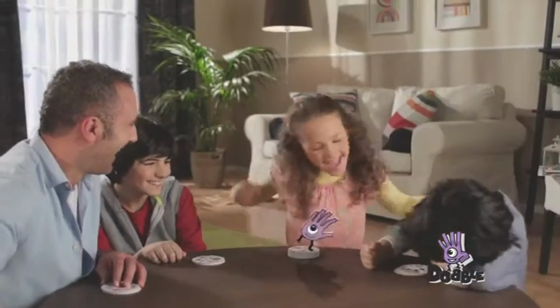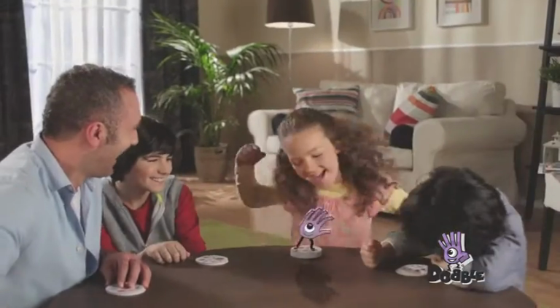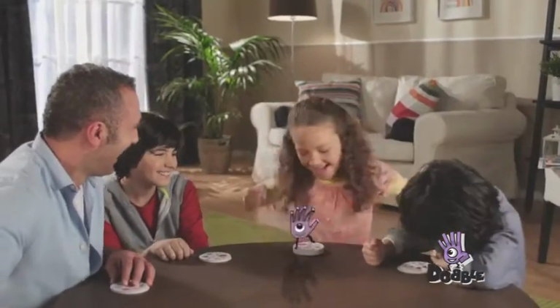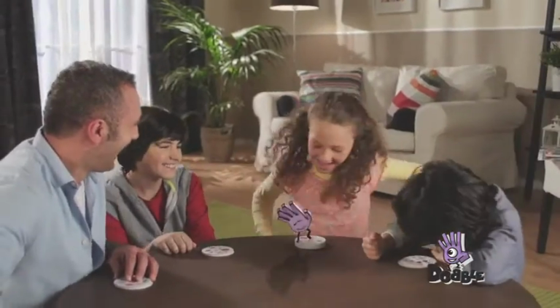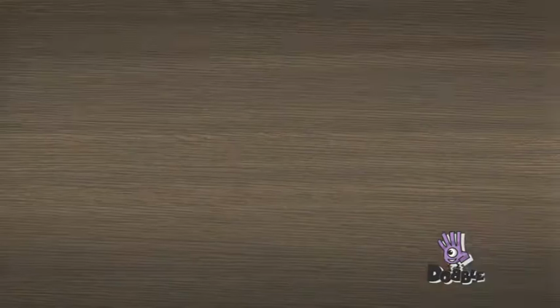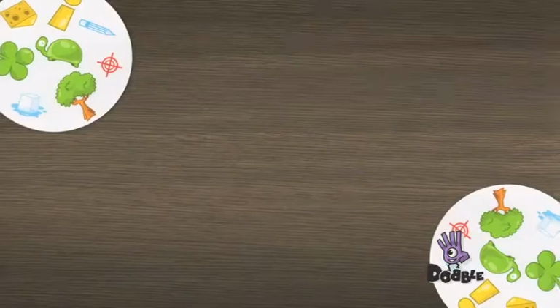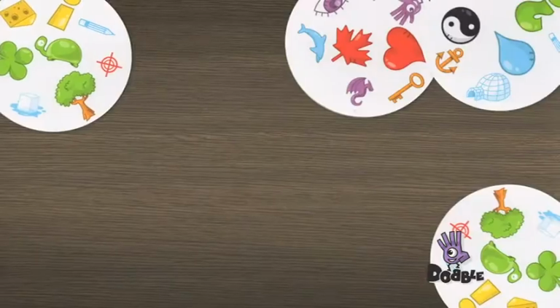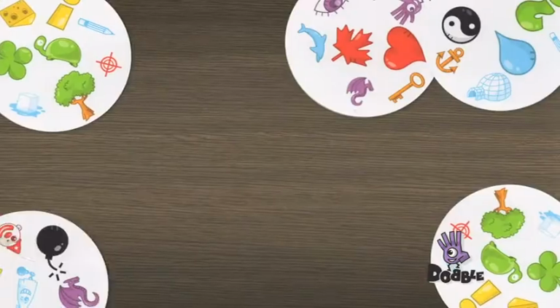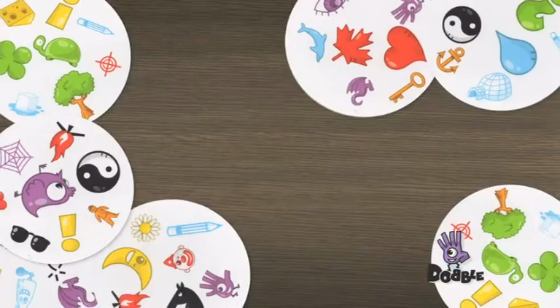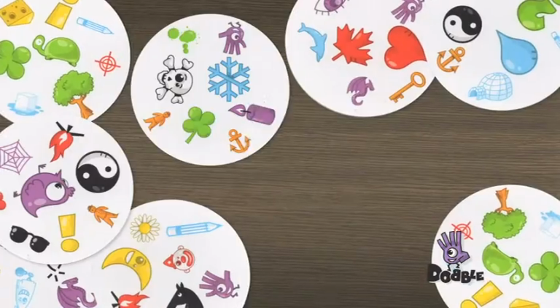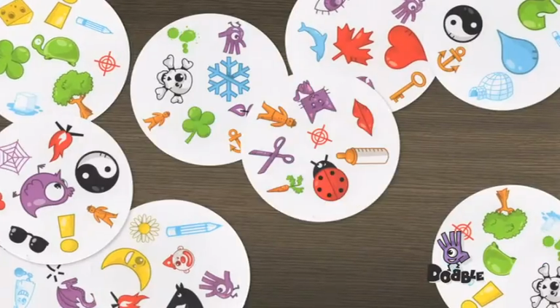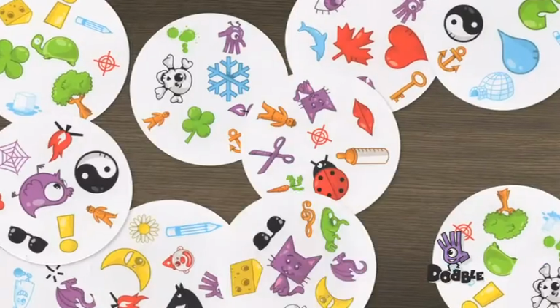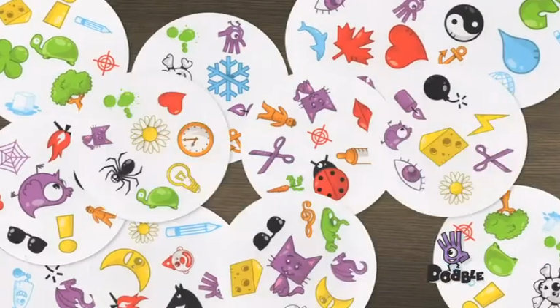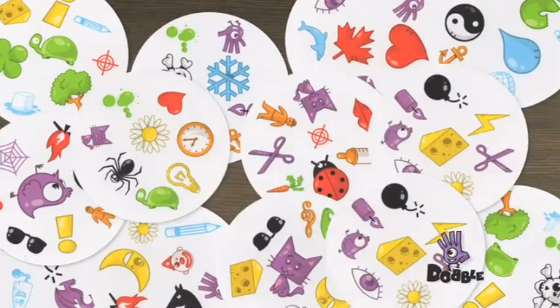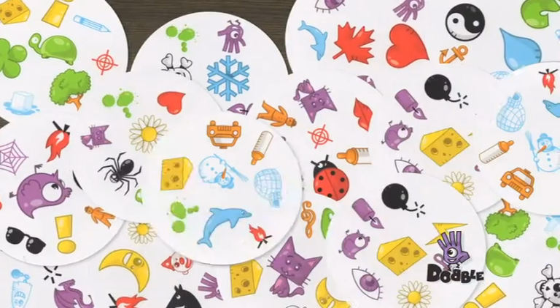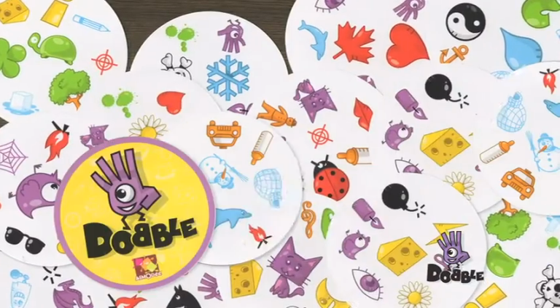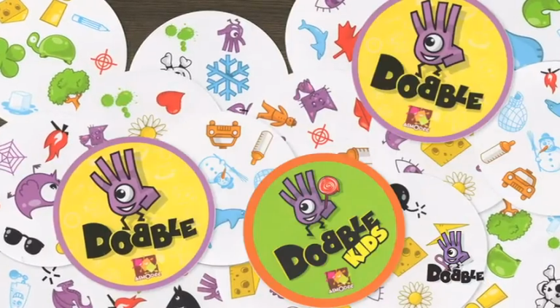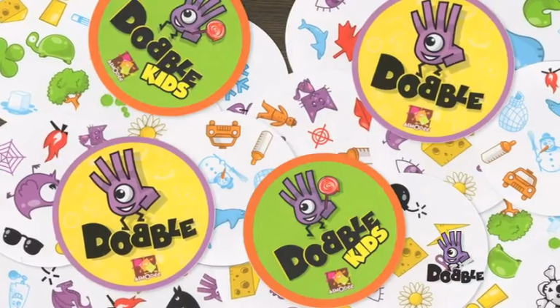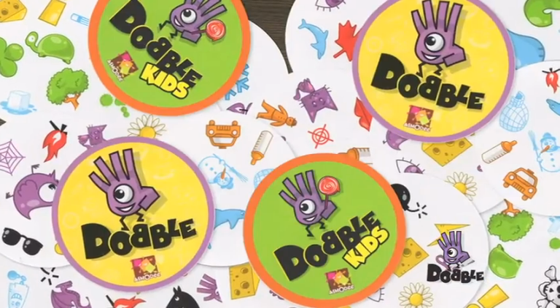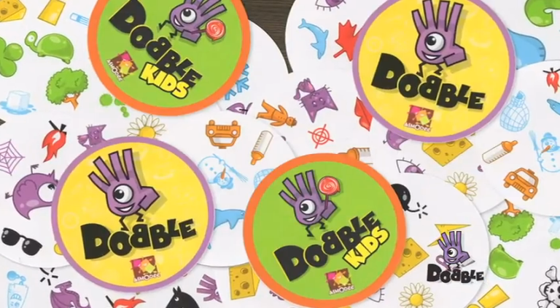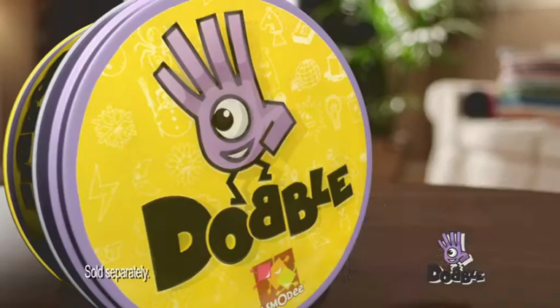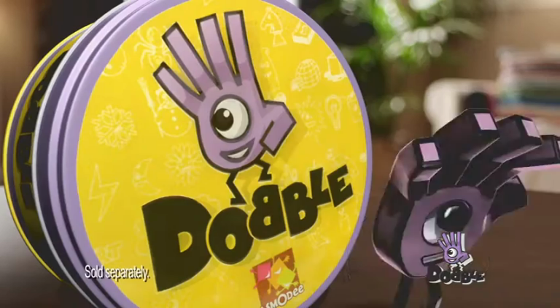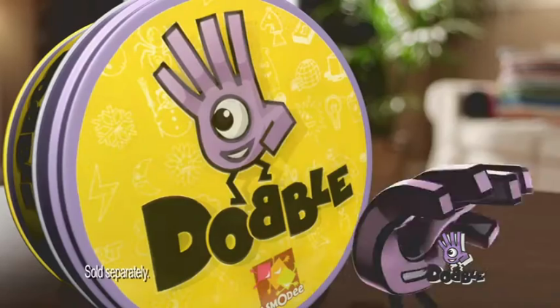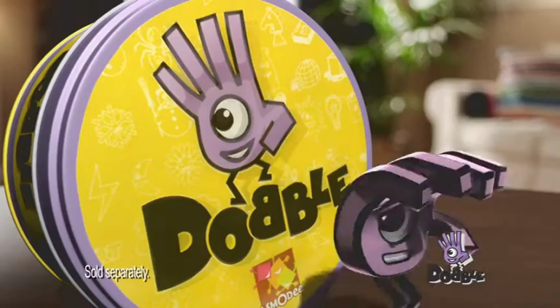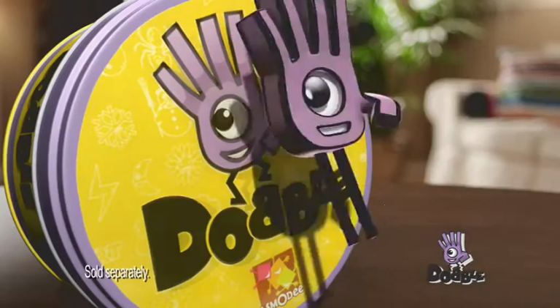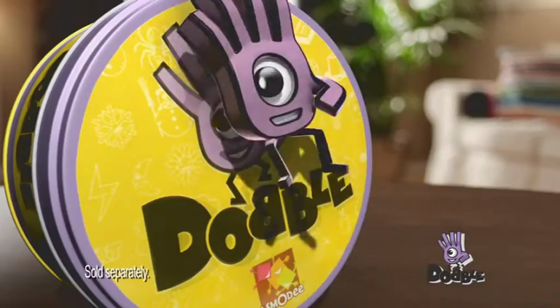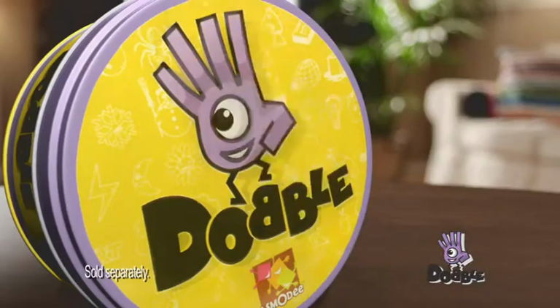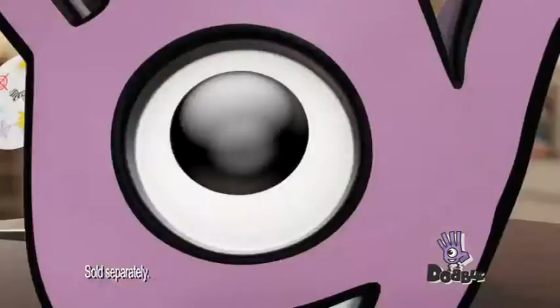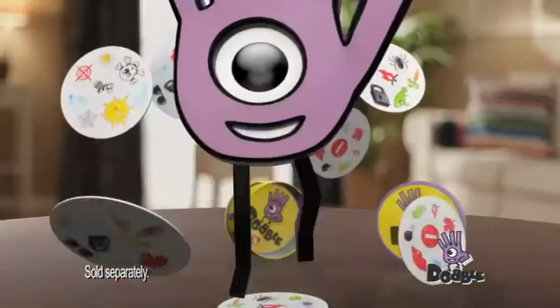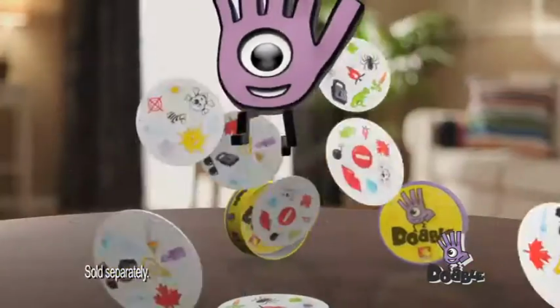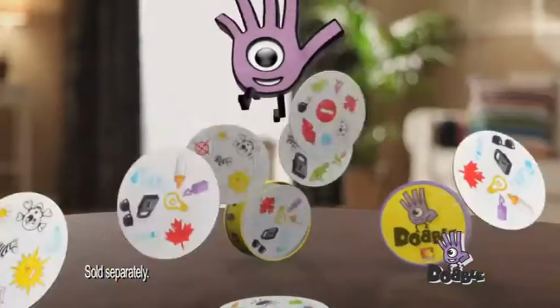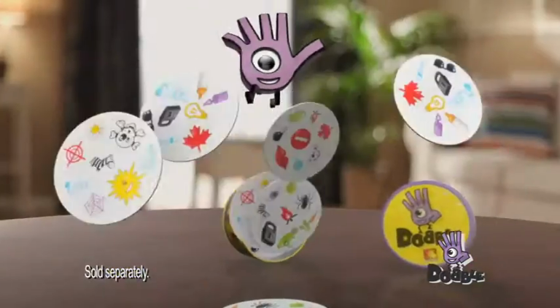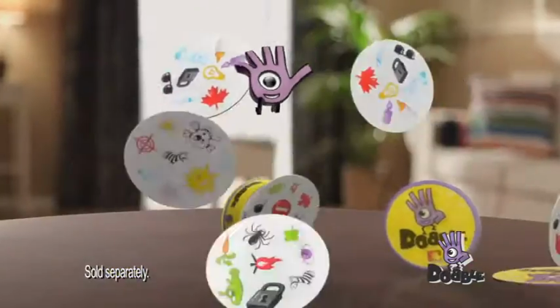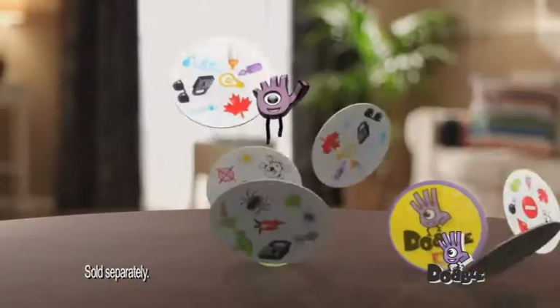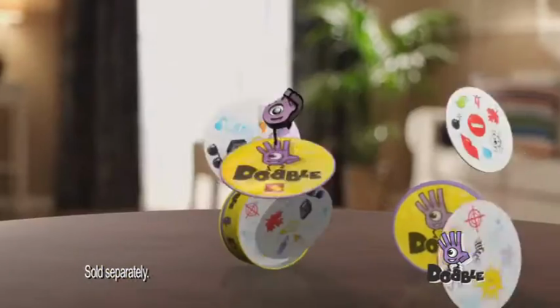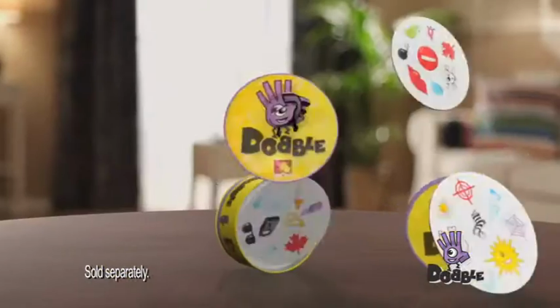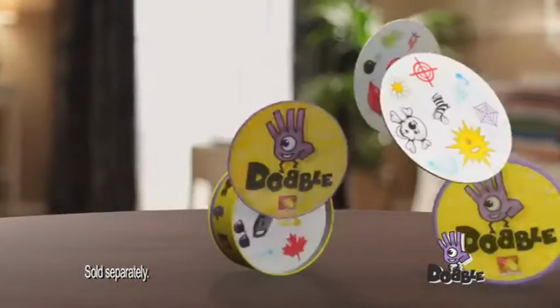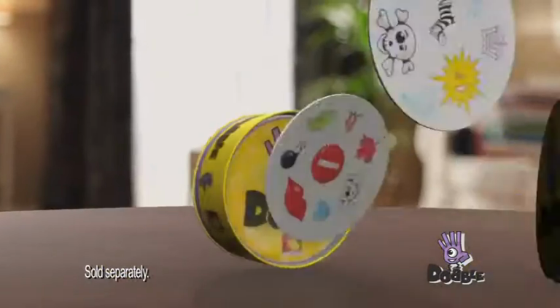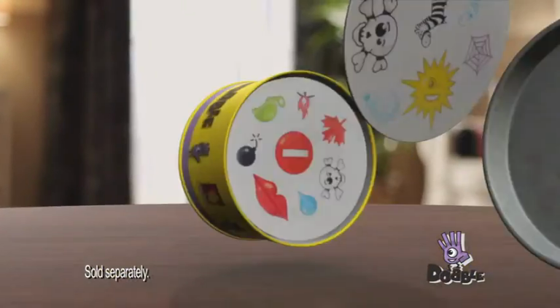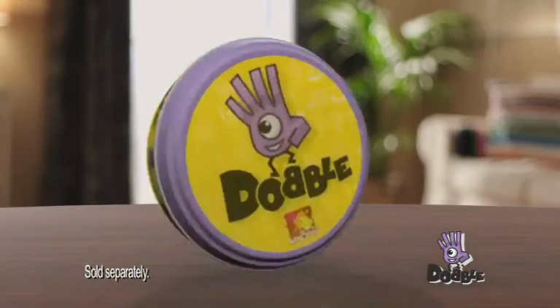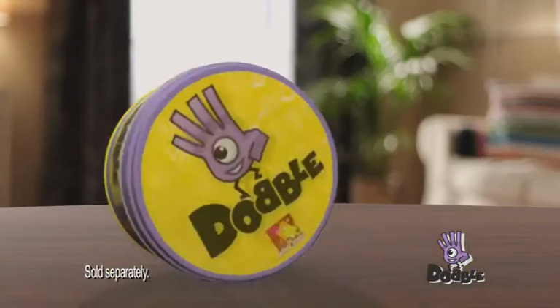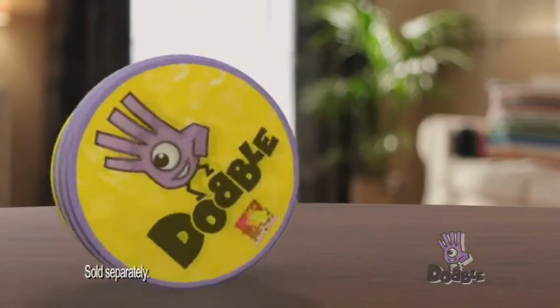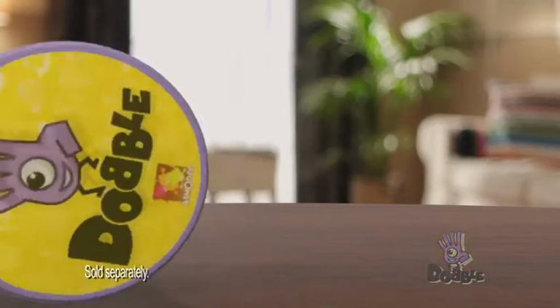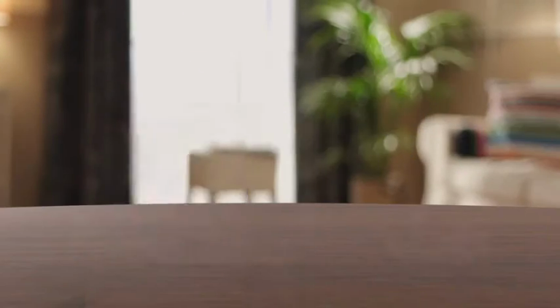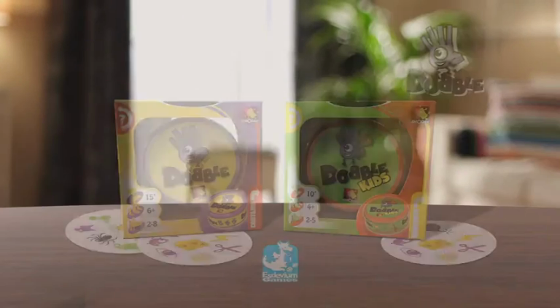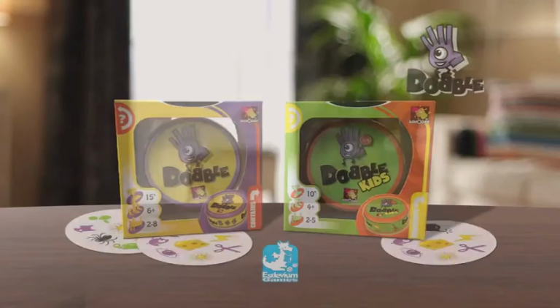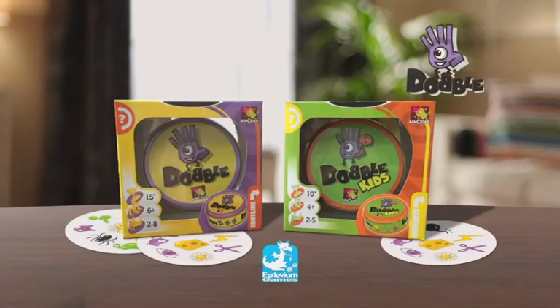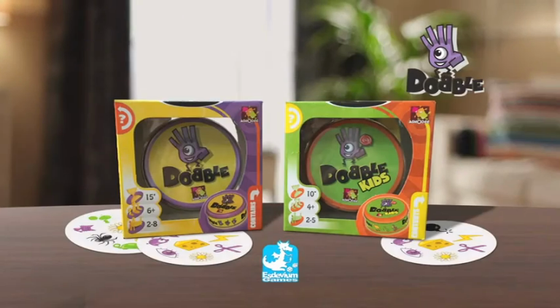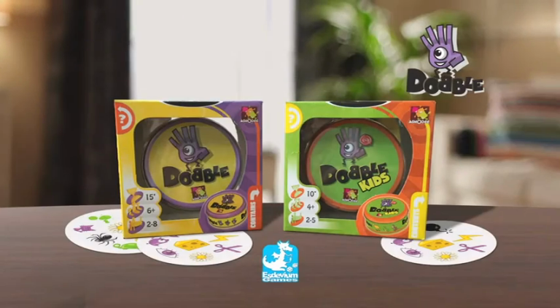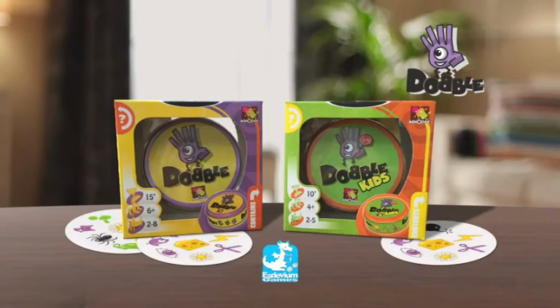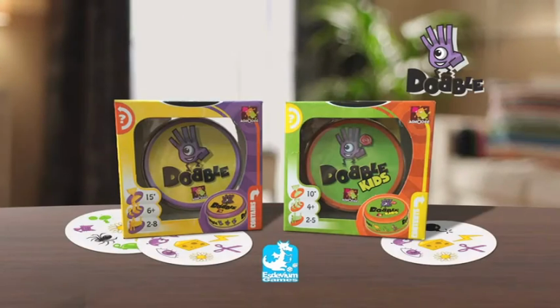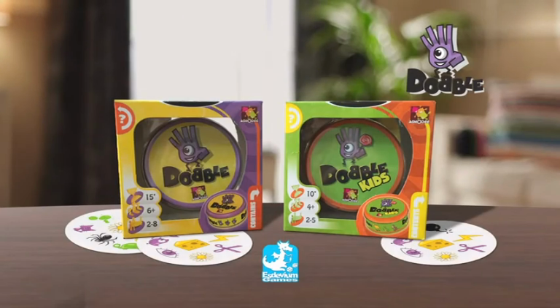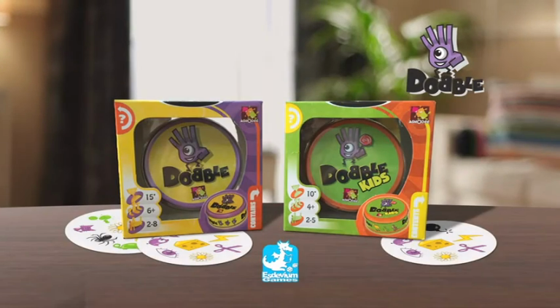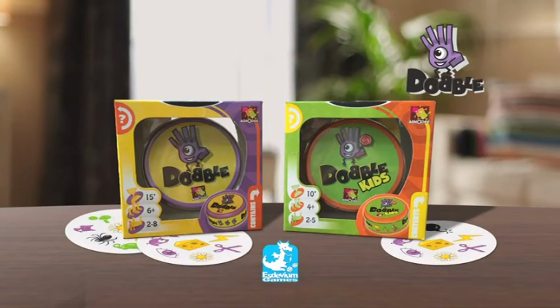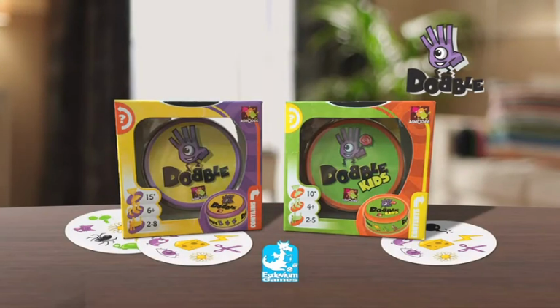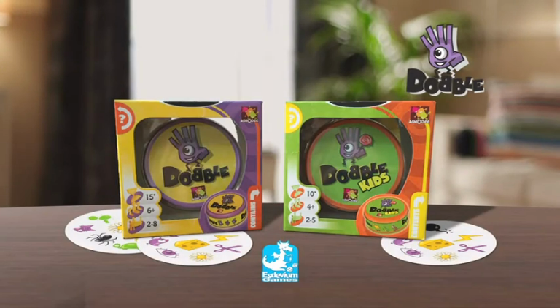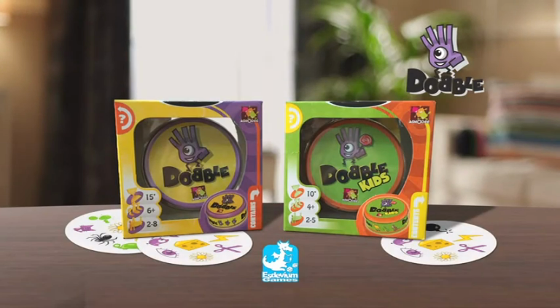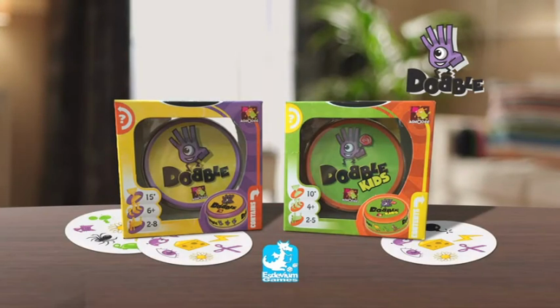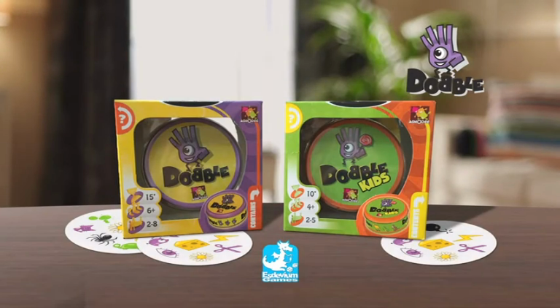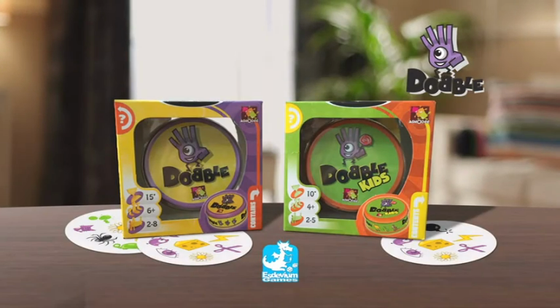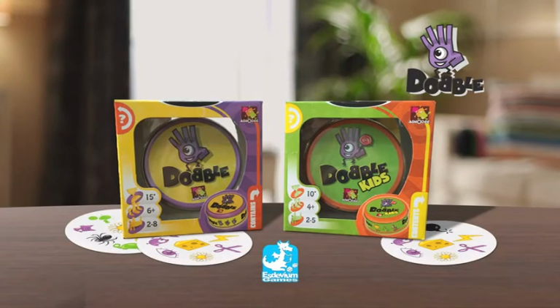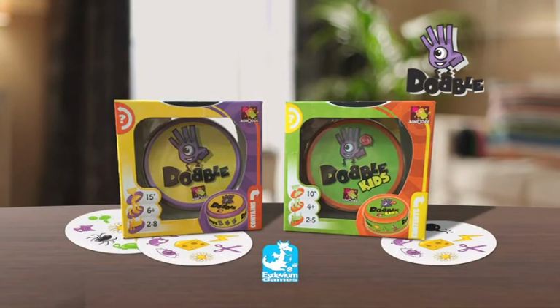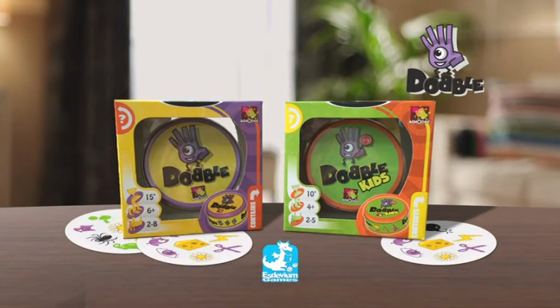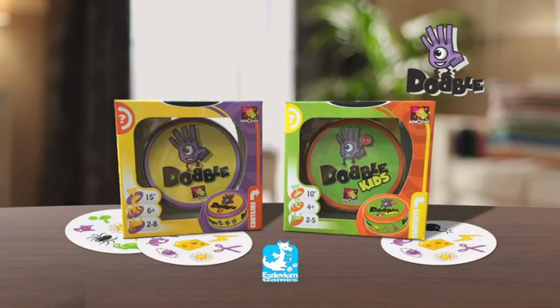The player to take the most cards wins! Dobble! It's incredible! Dobble and Dobble Kids — great games for all the family!